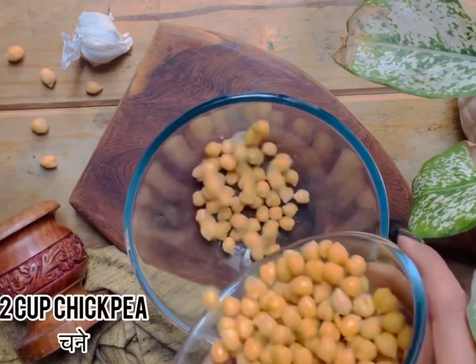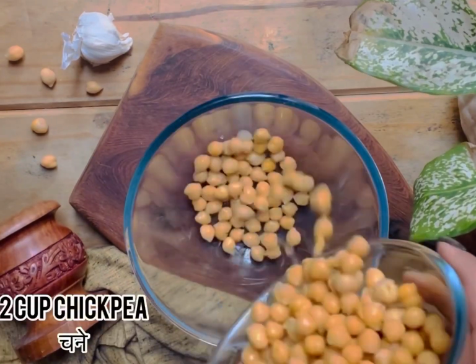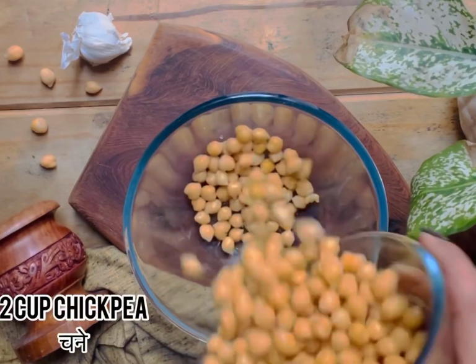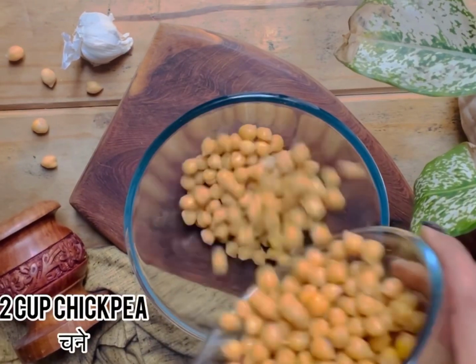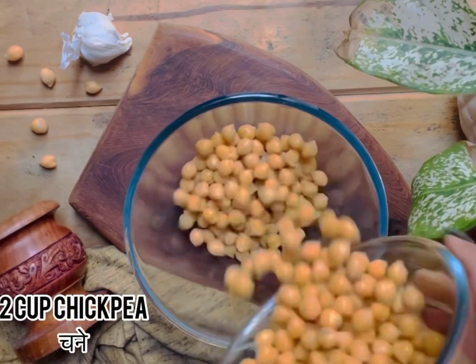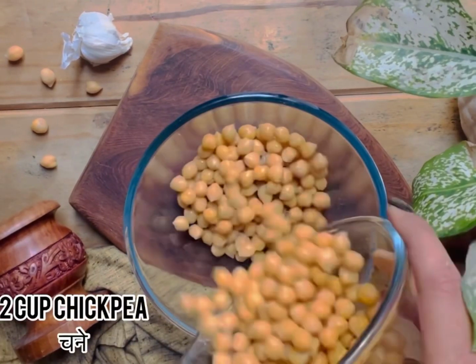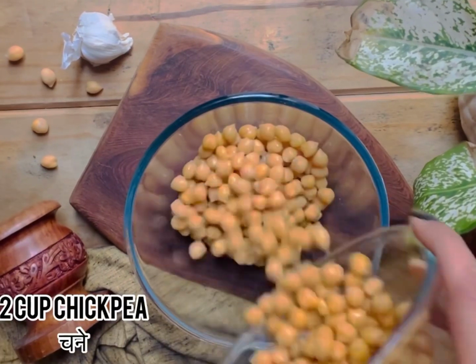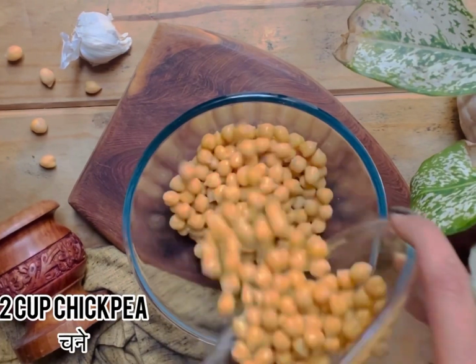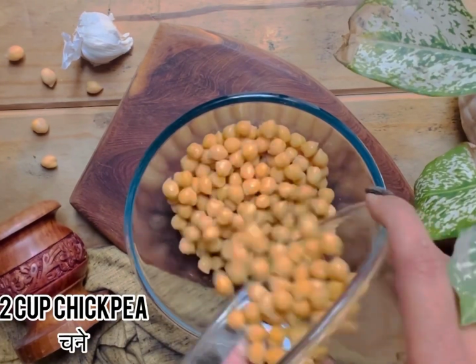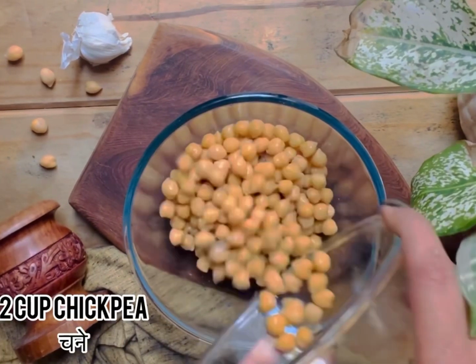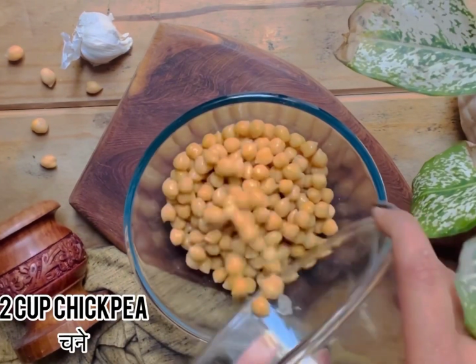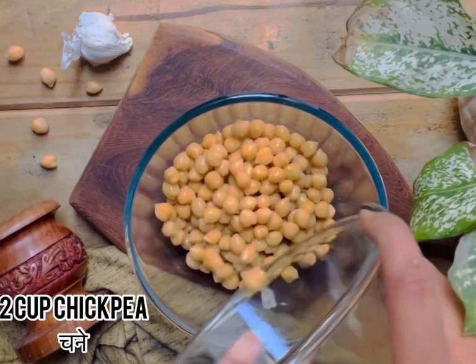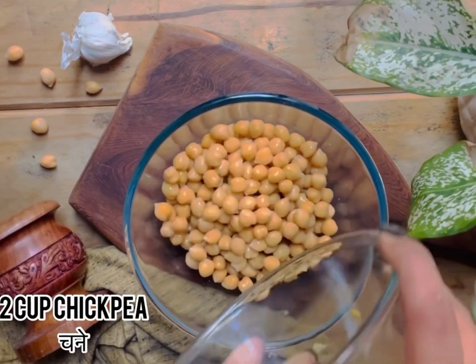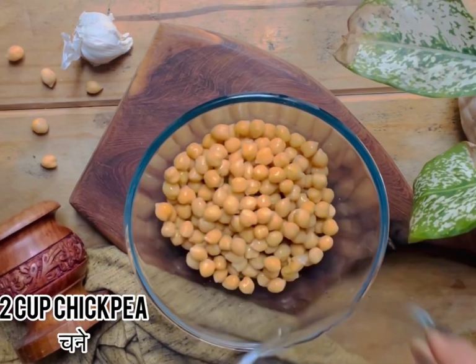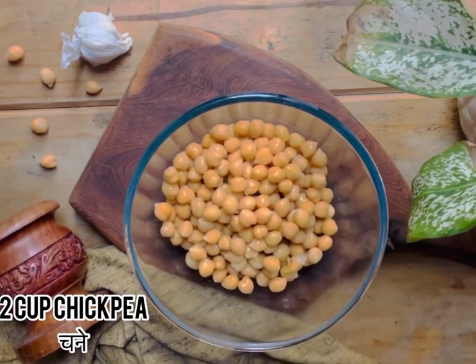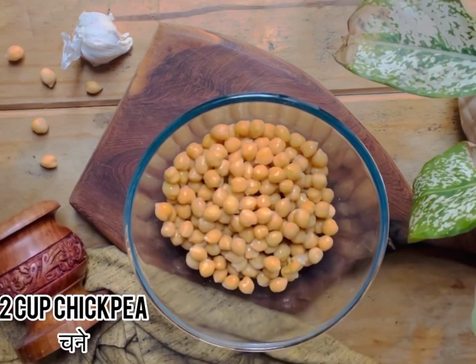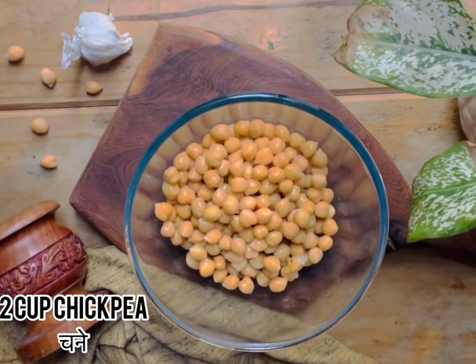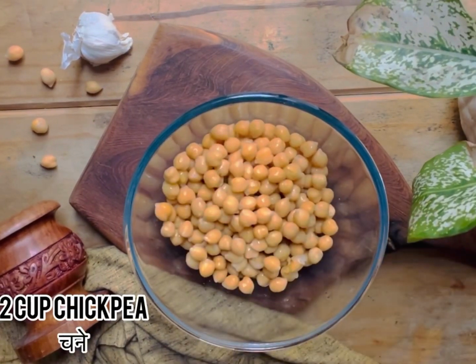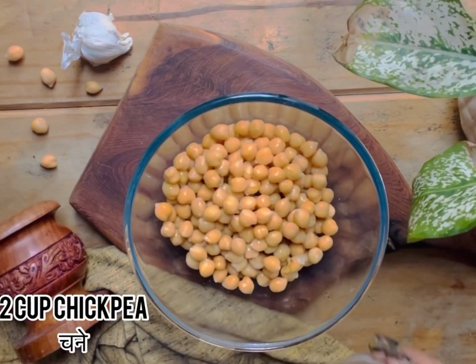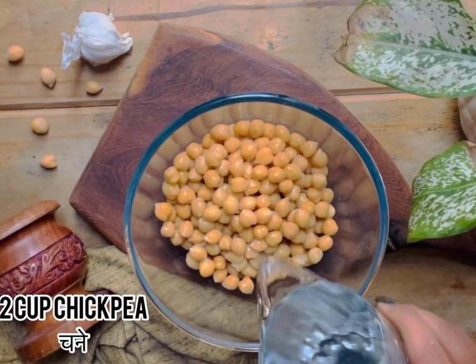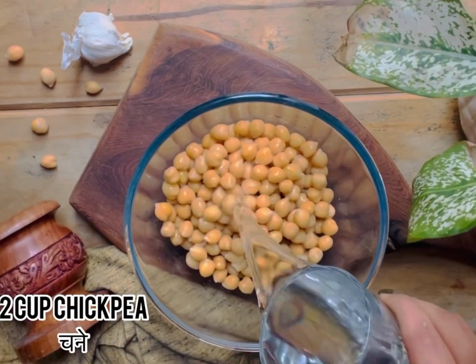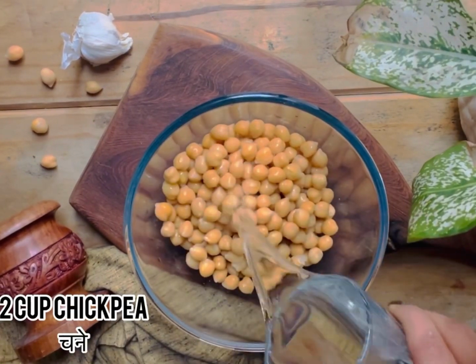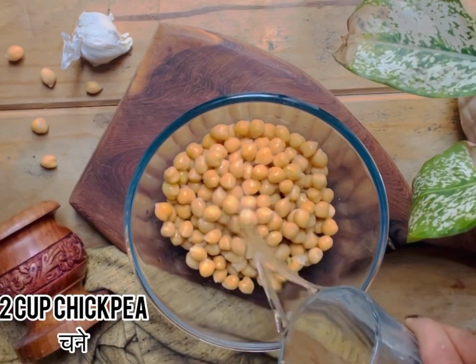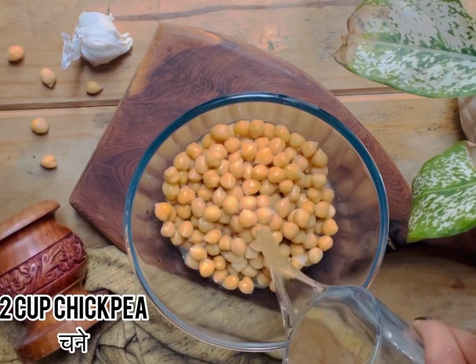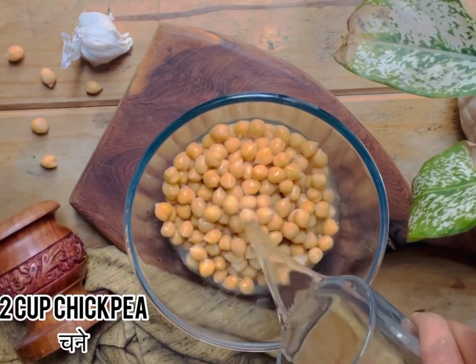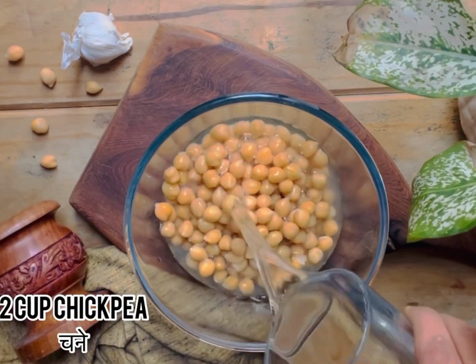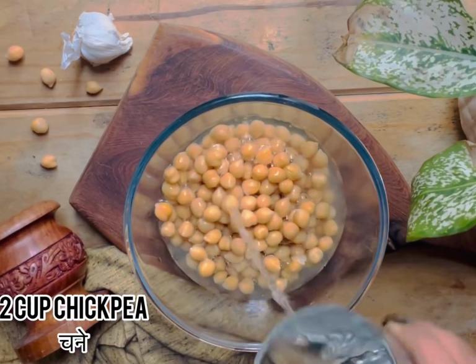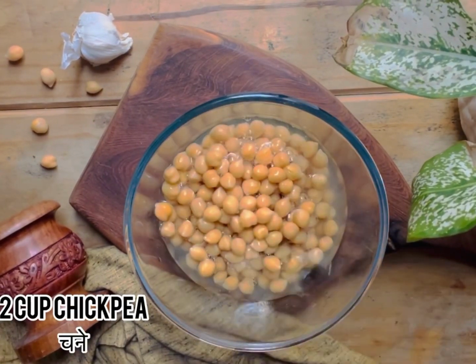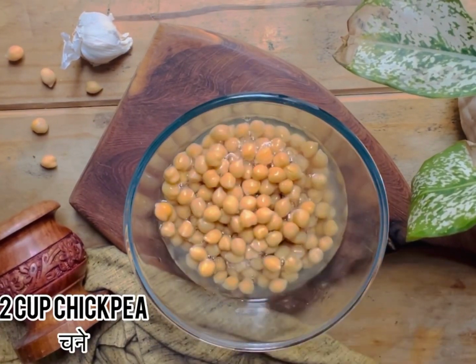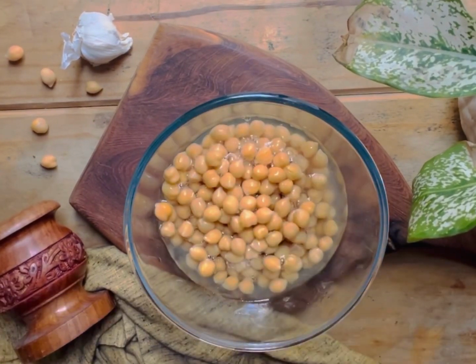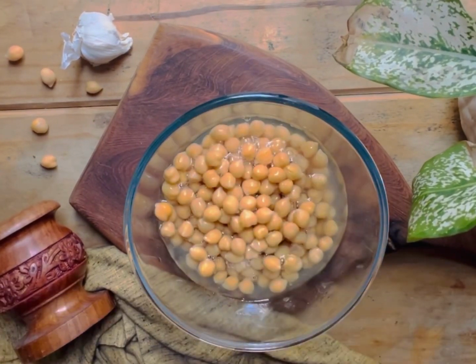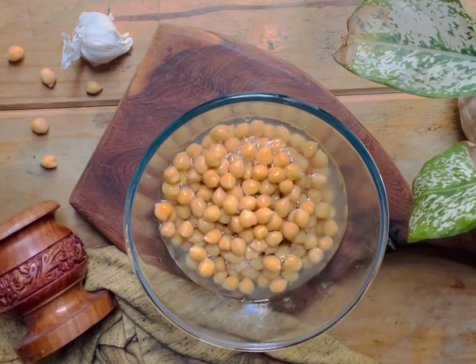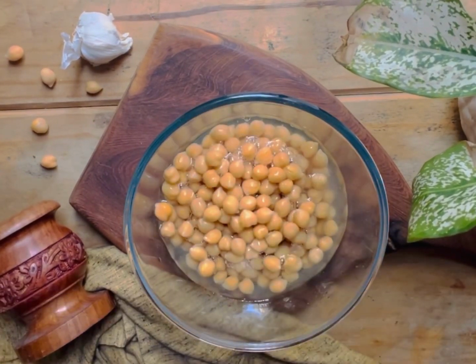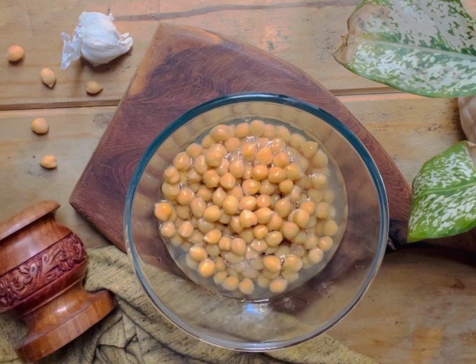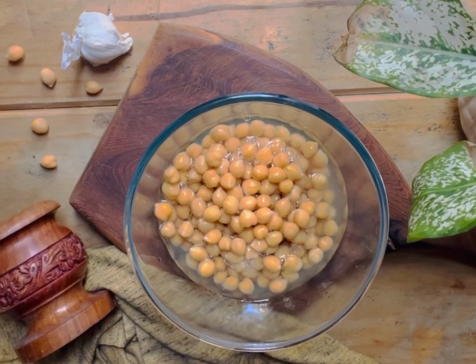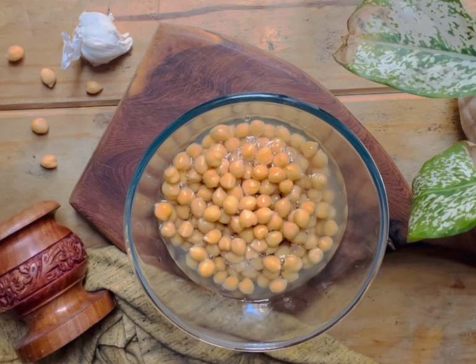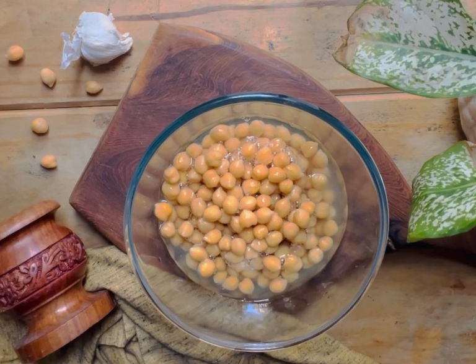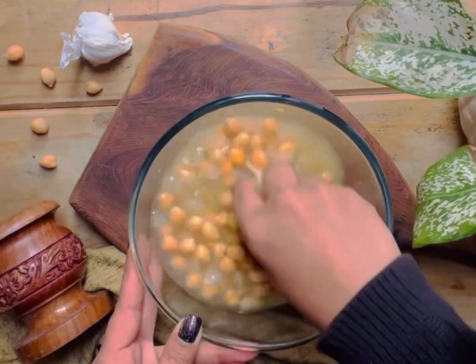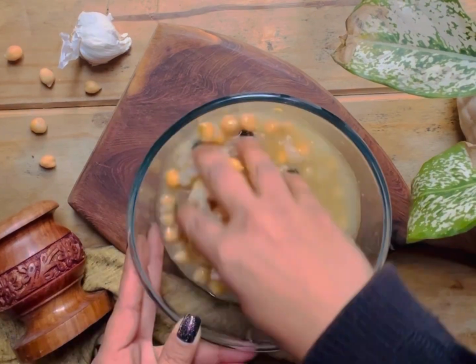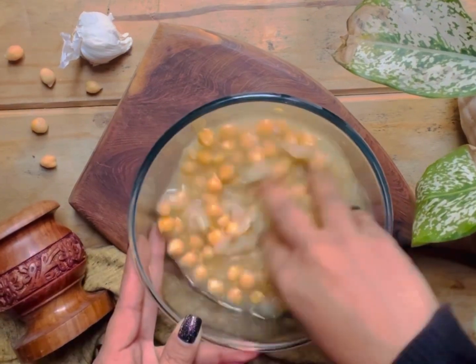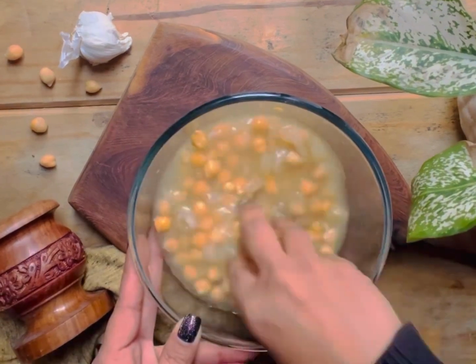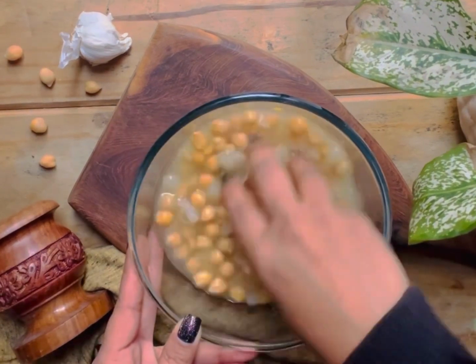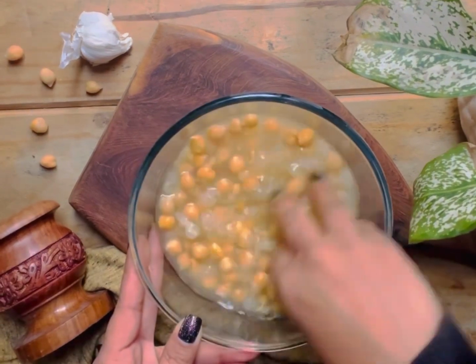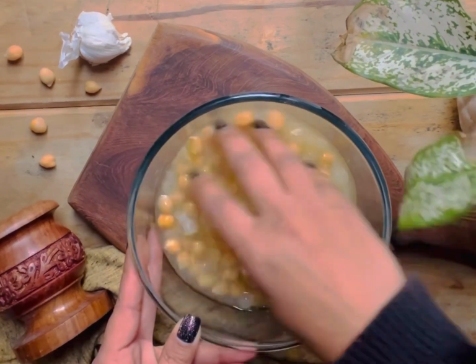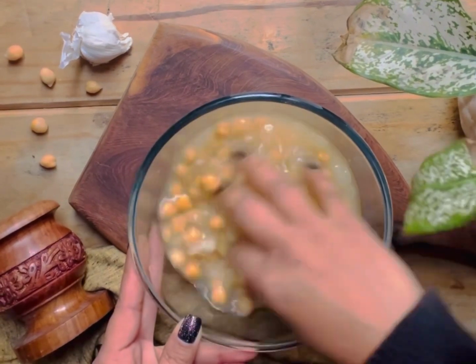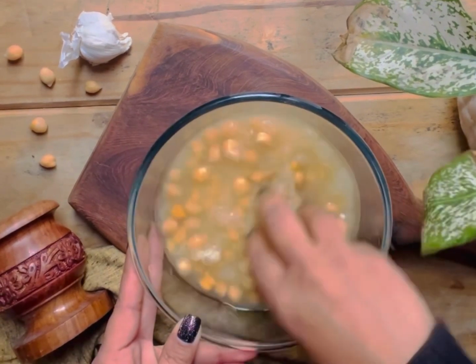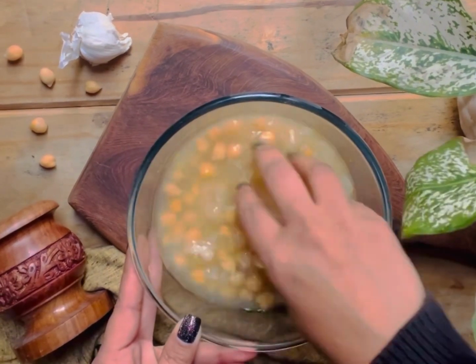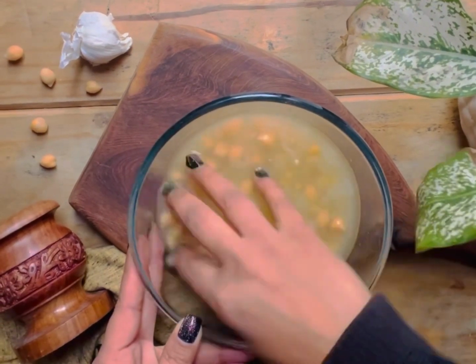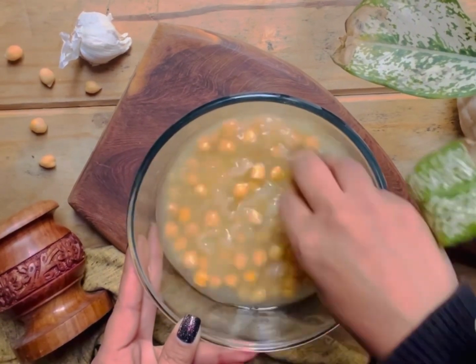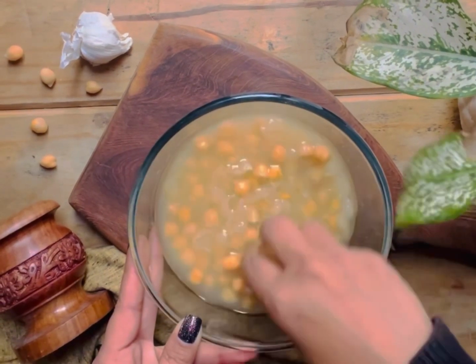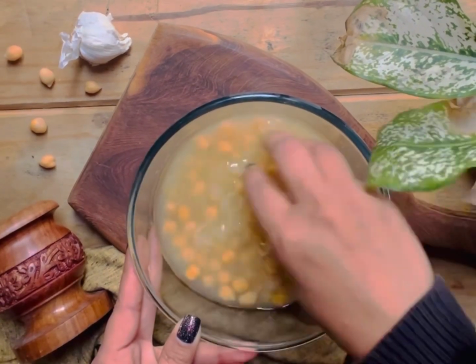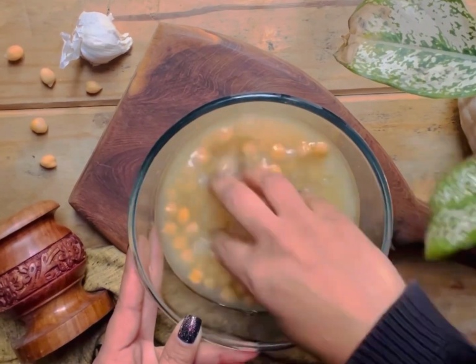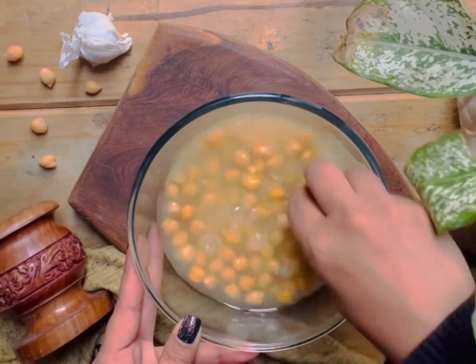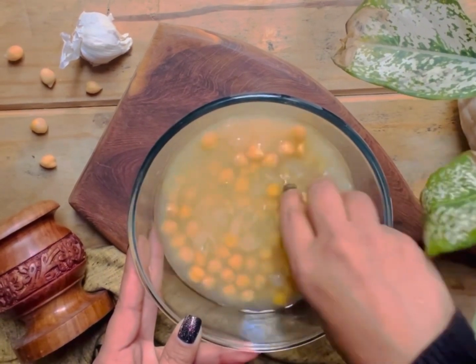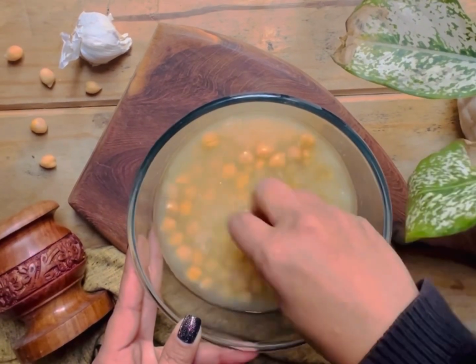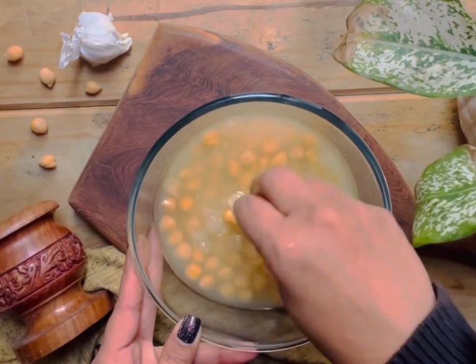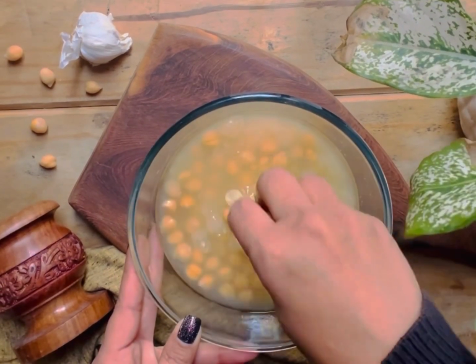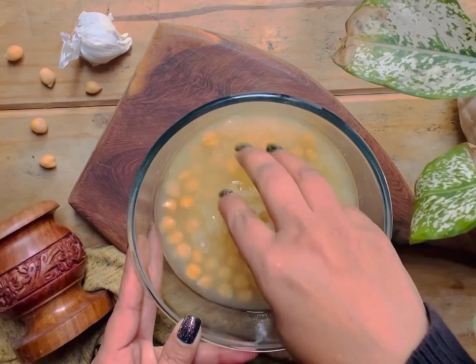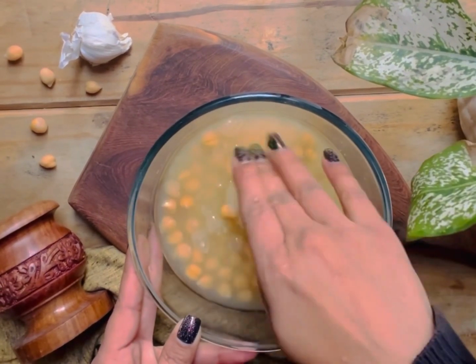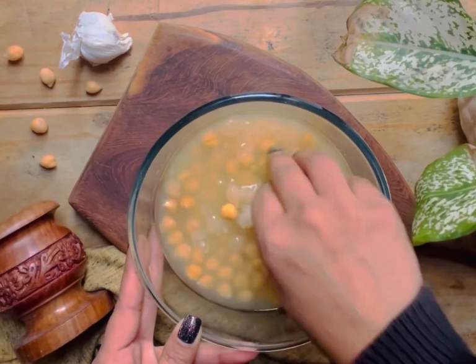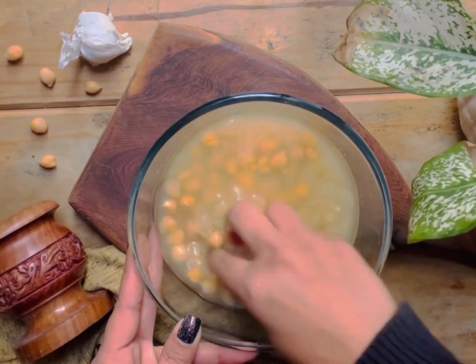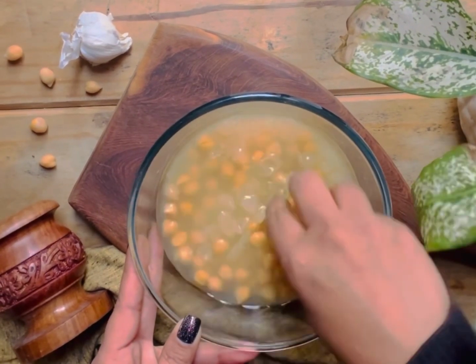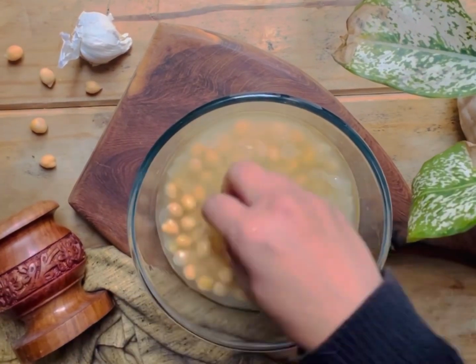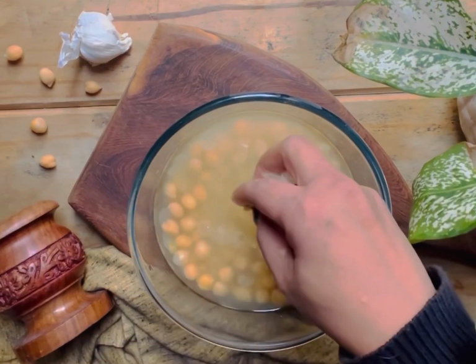Now take chickpeas, add some water and rub them properly so the skin comes out.